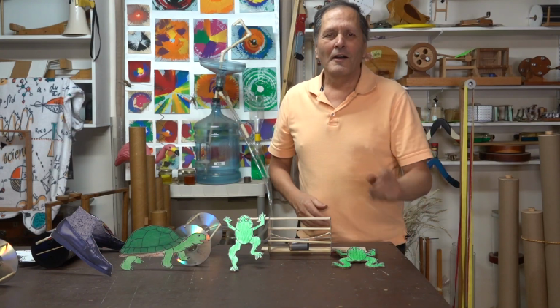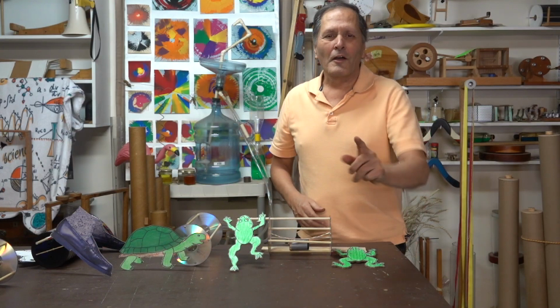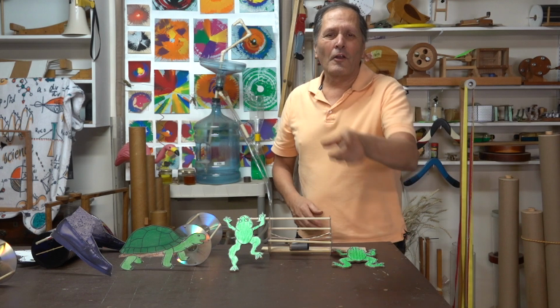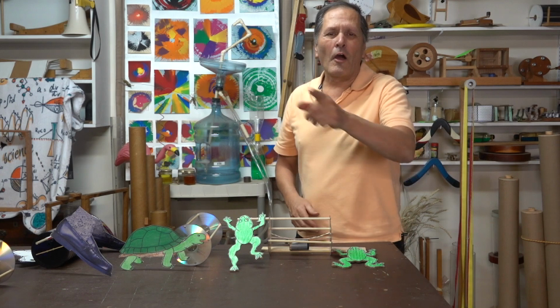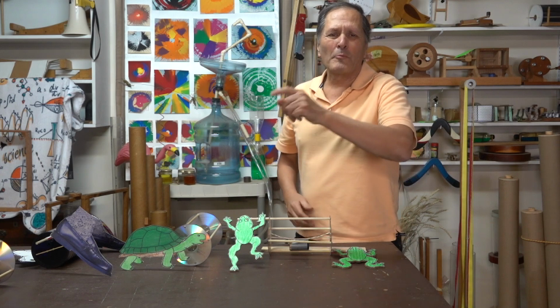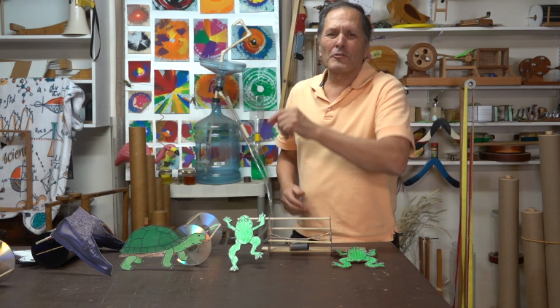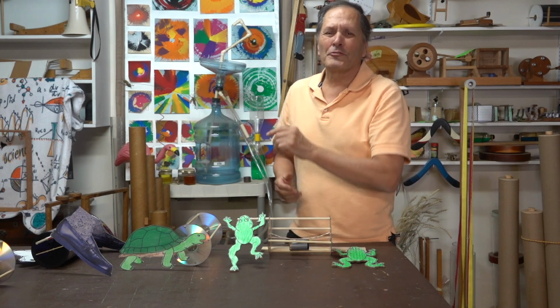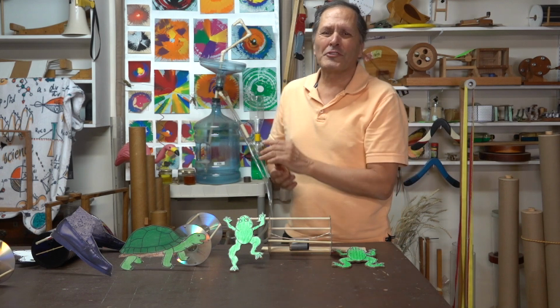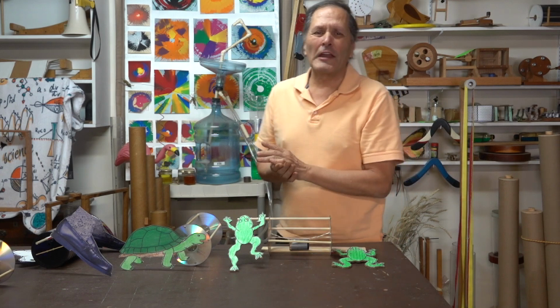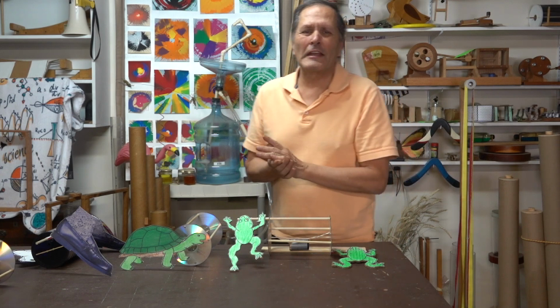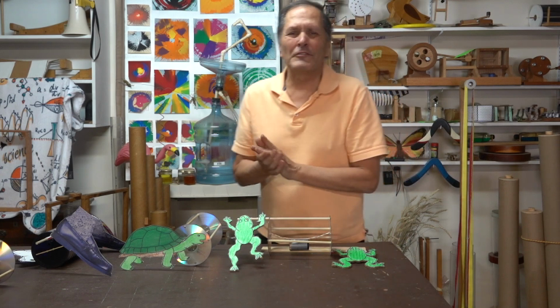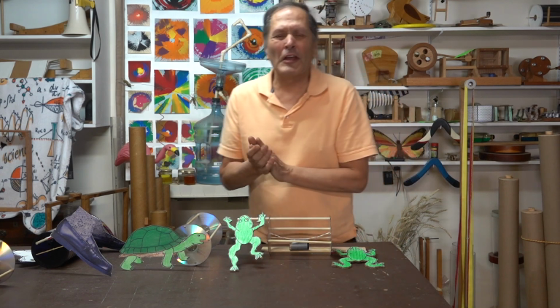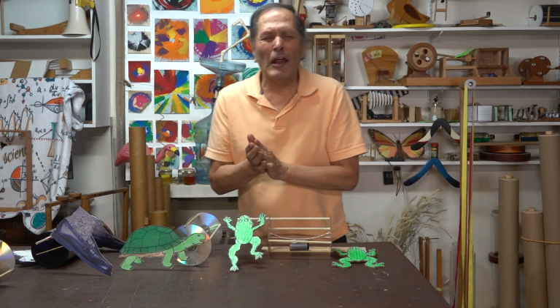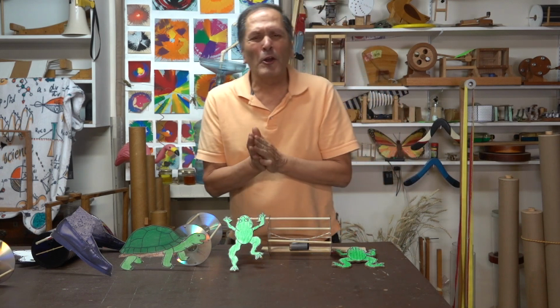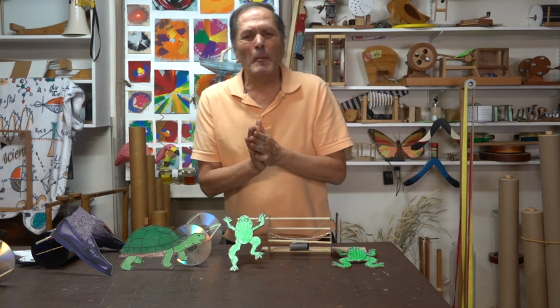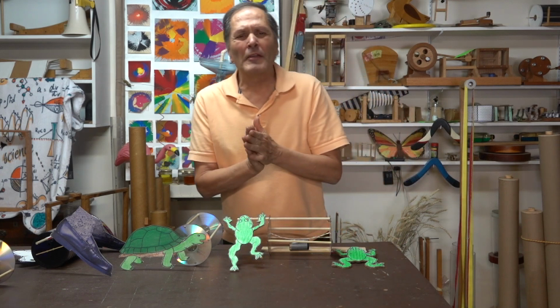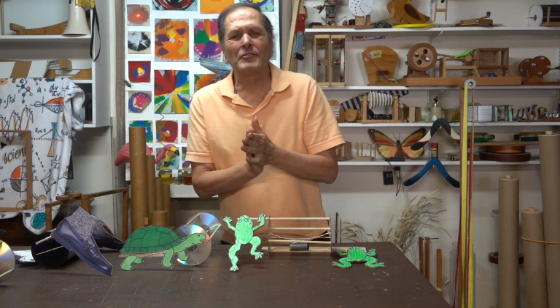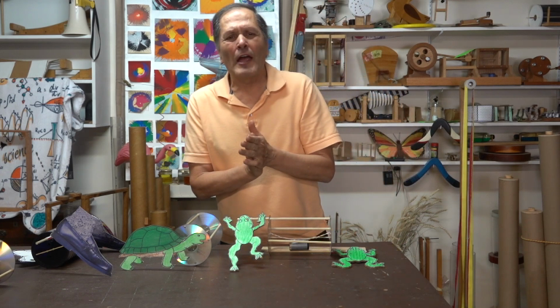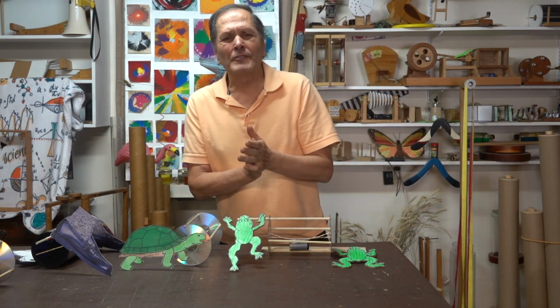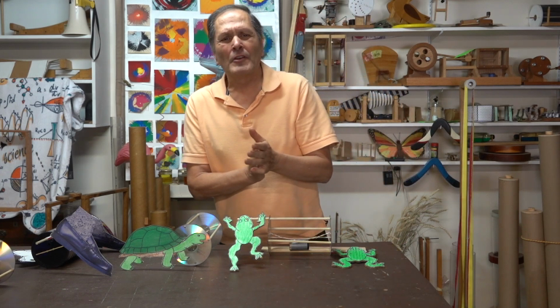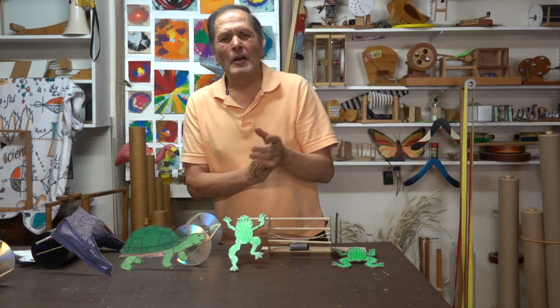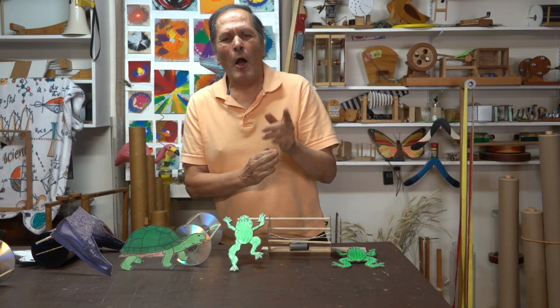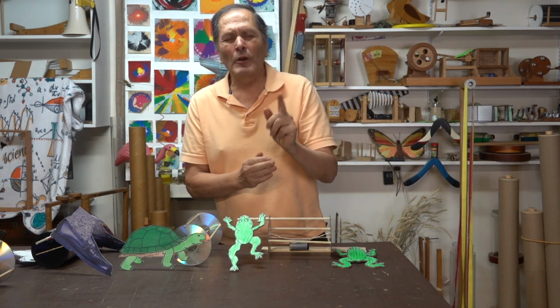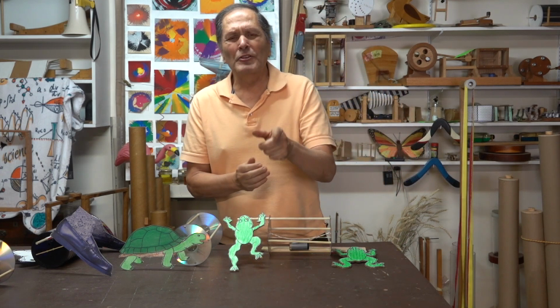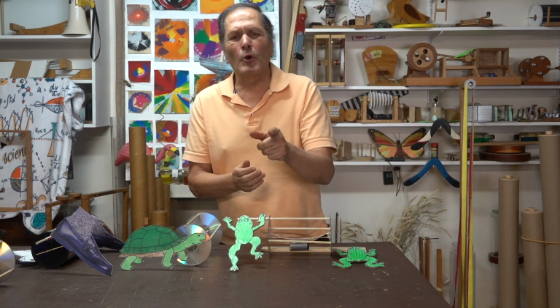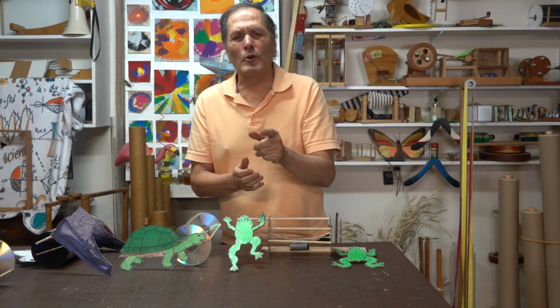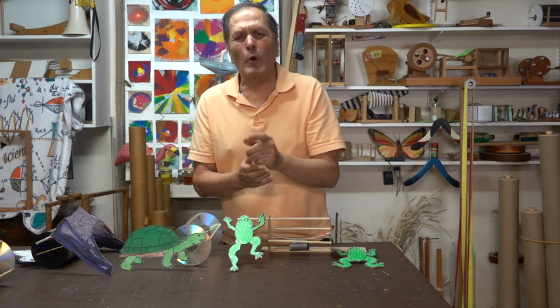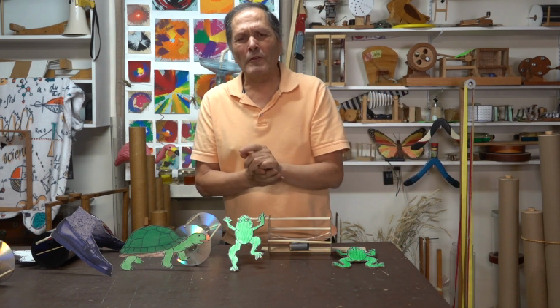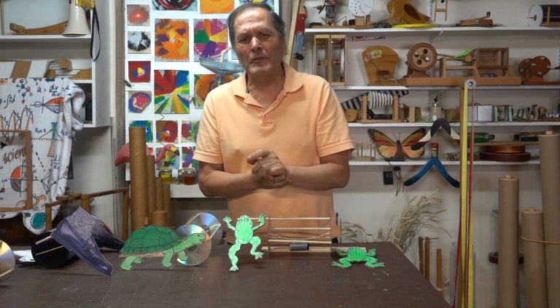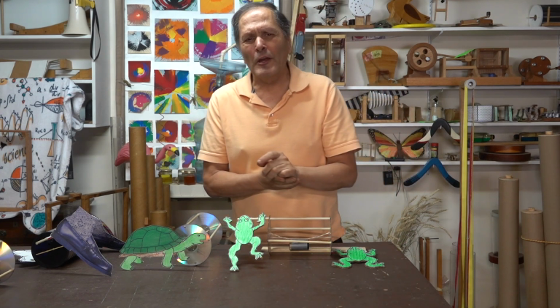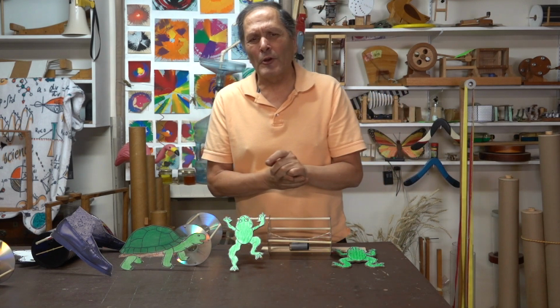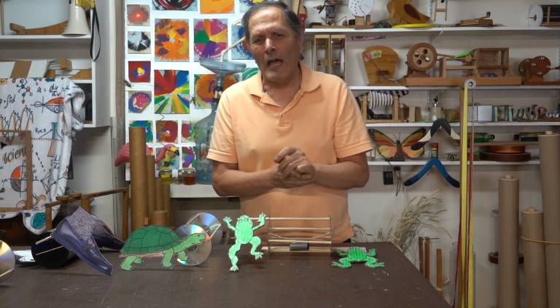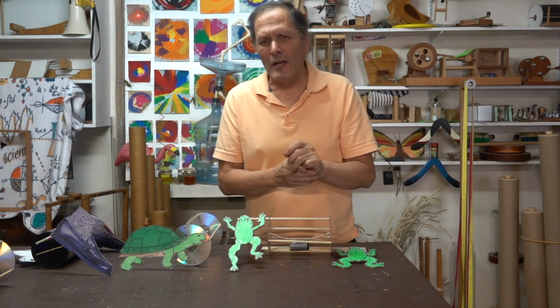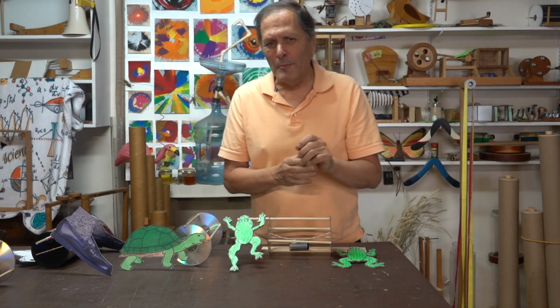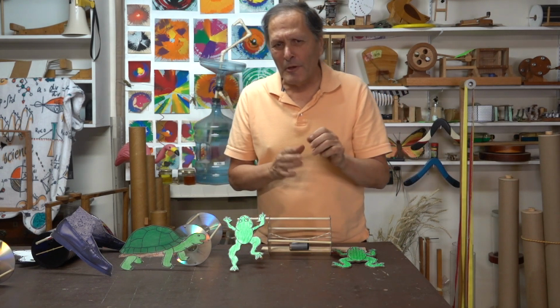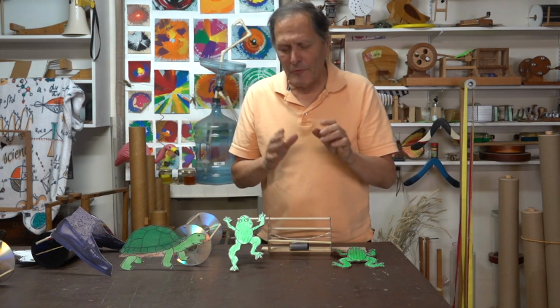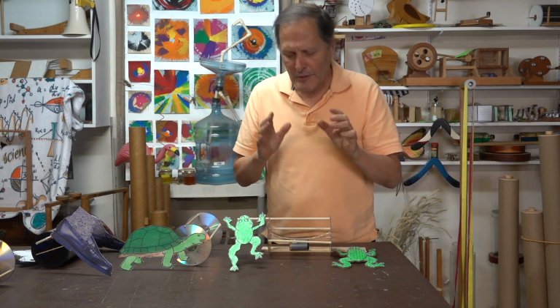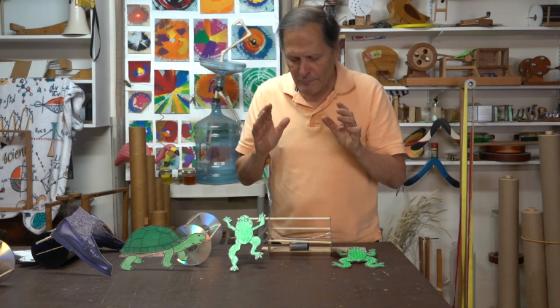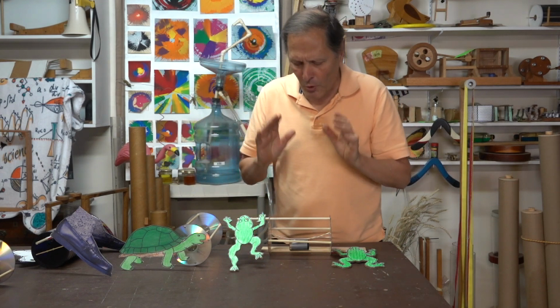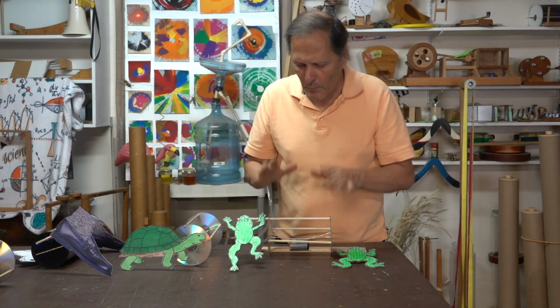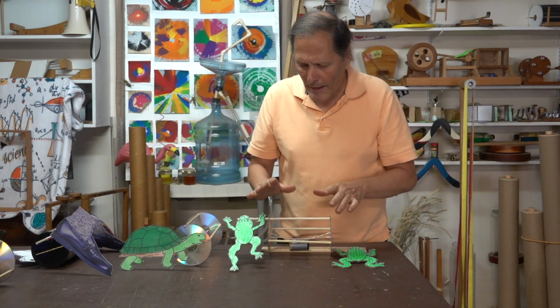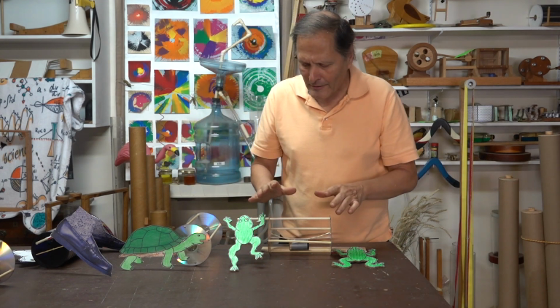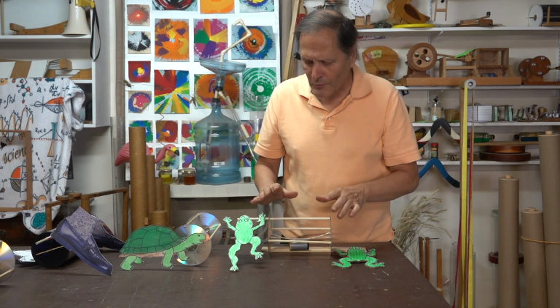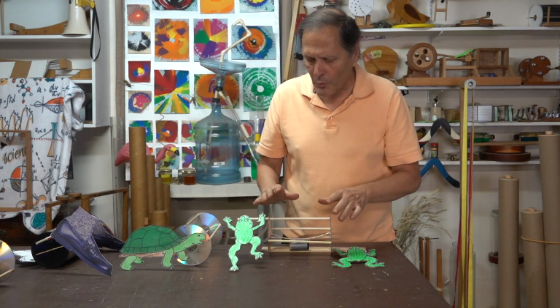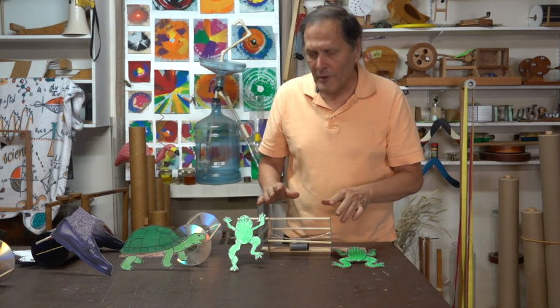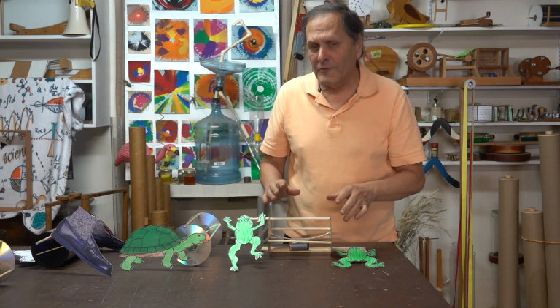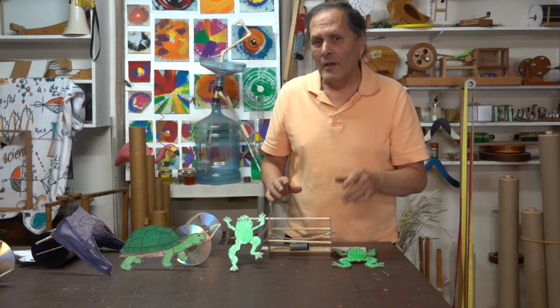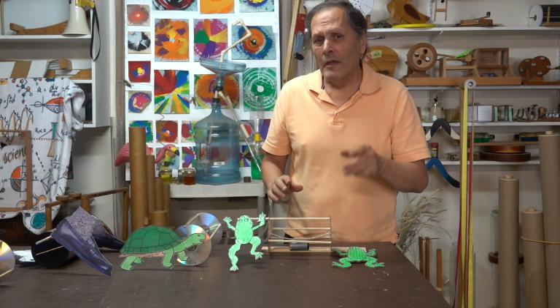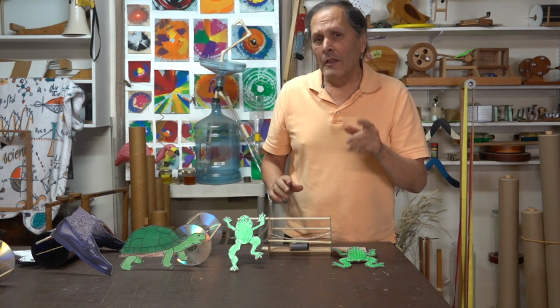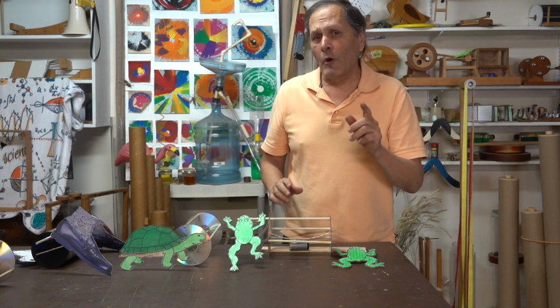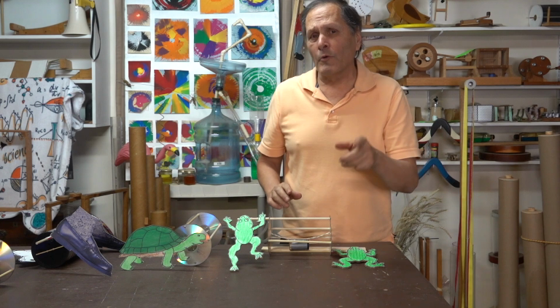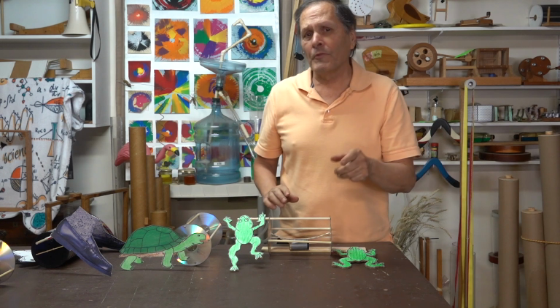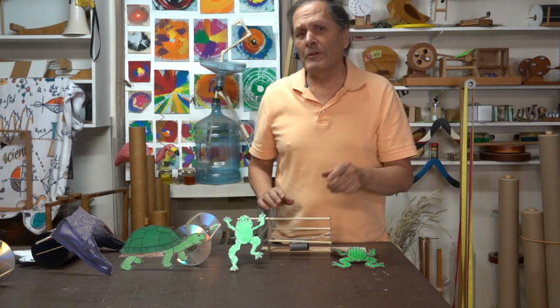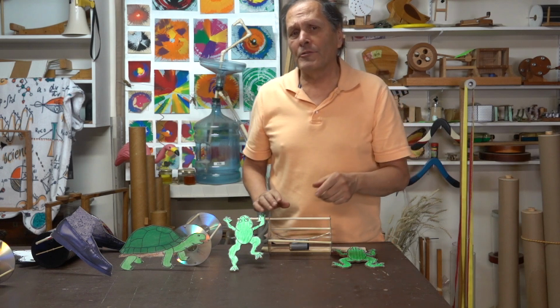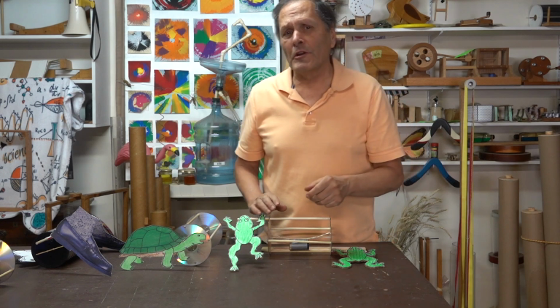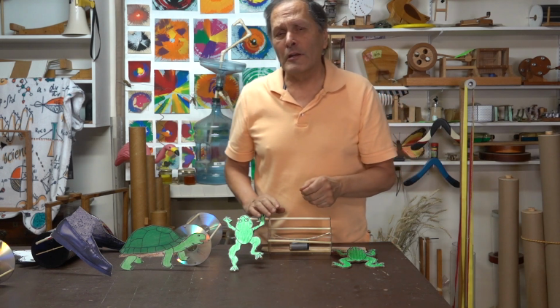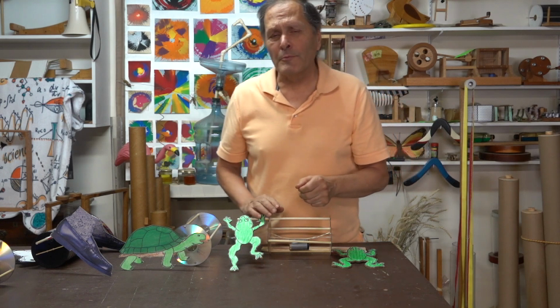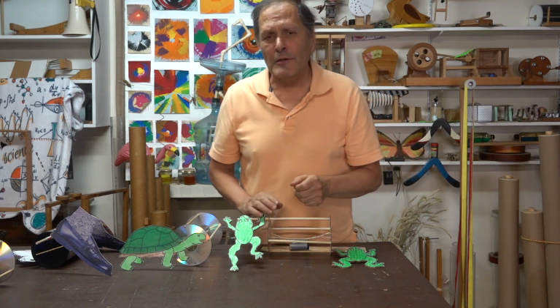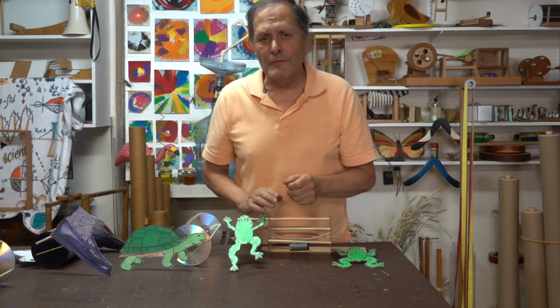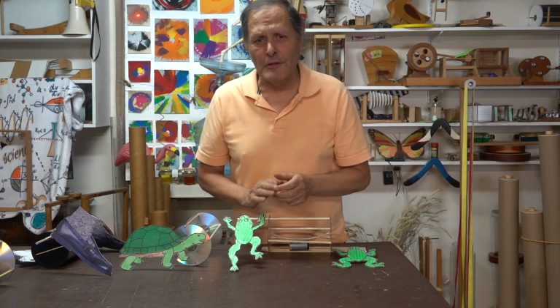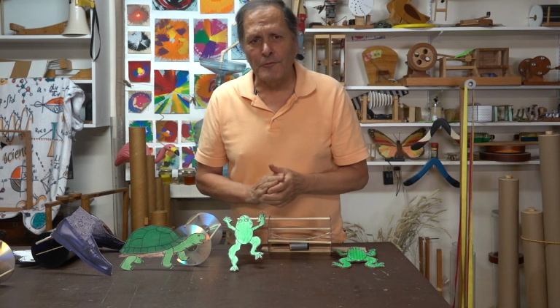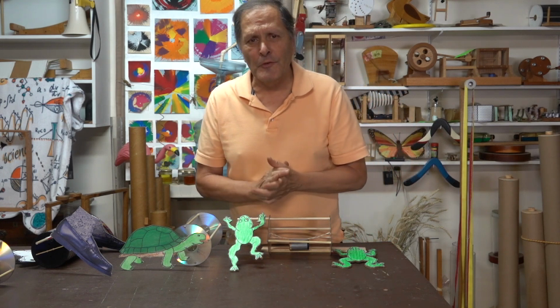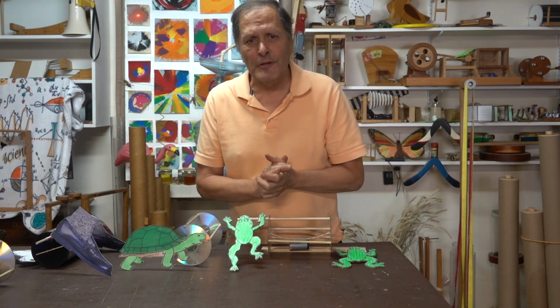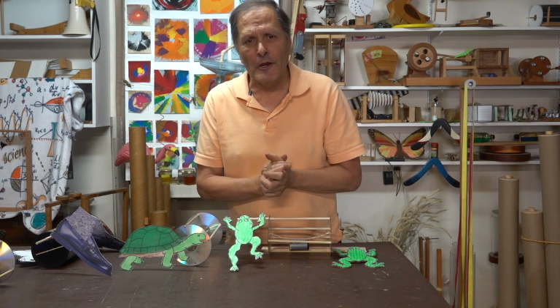Hello, I'm Bruce Janney, and today in Homemade Science I want to do a quick video on how to build the rollback toys that were featured in a previous video.